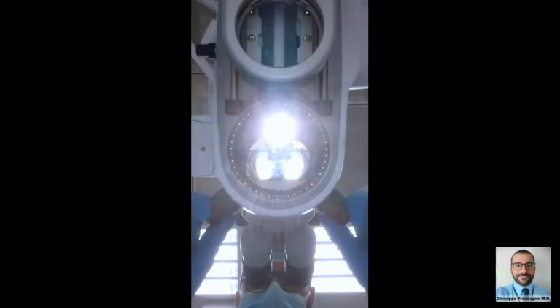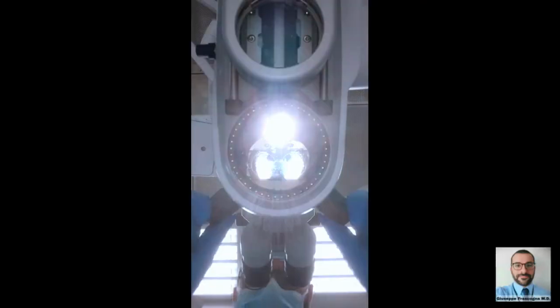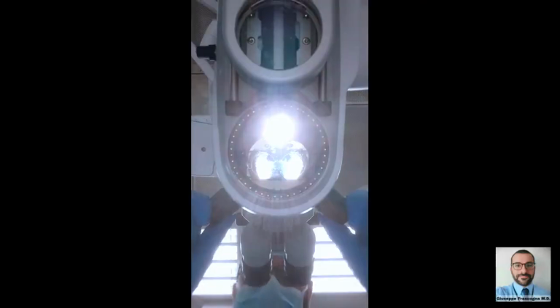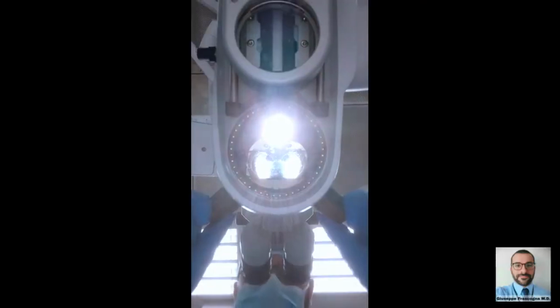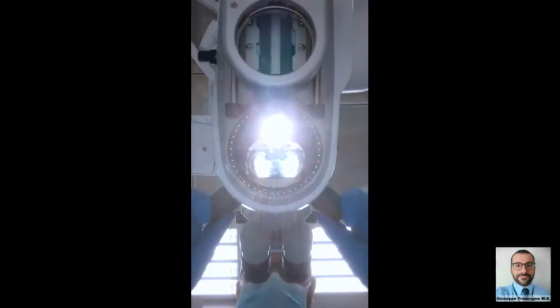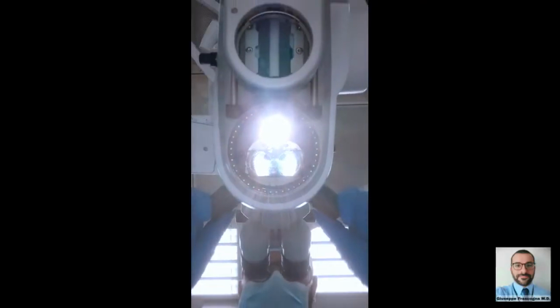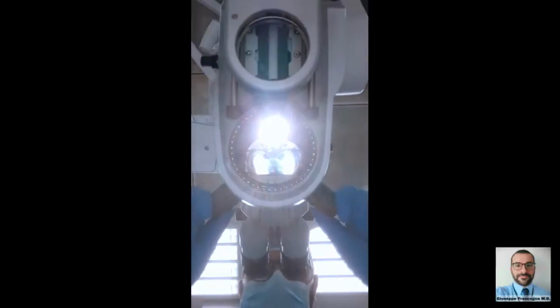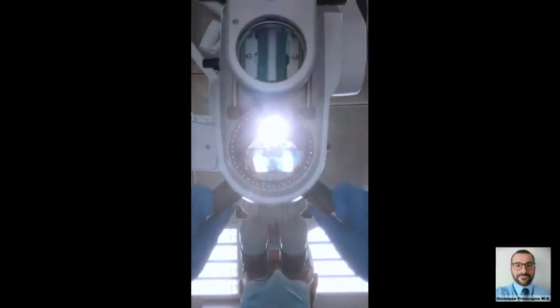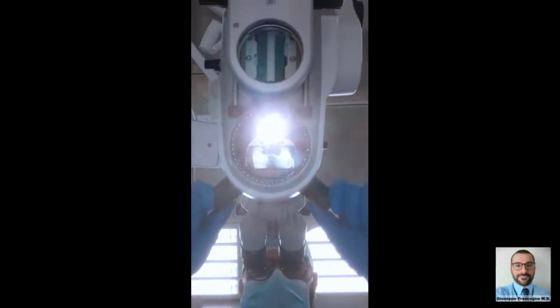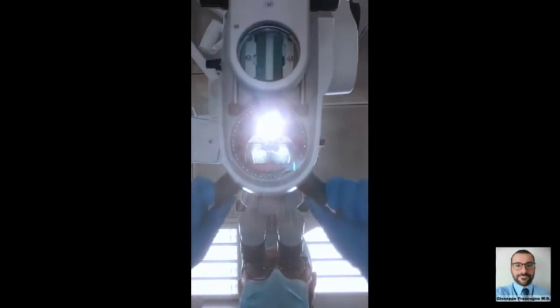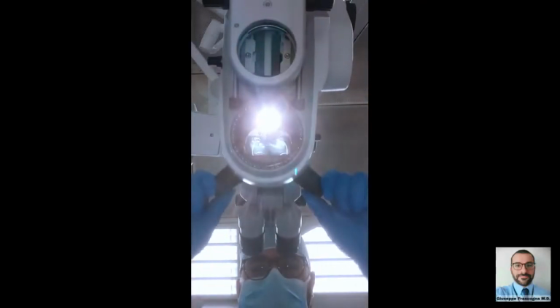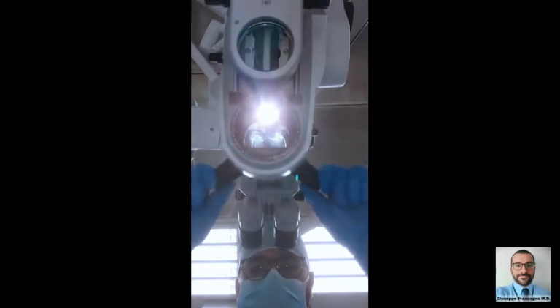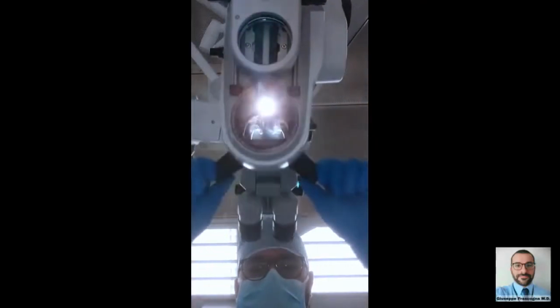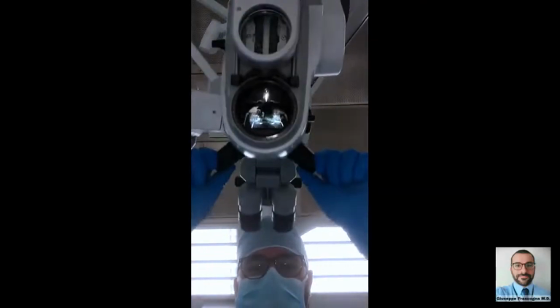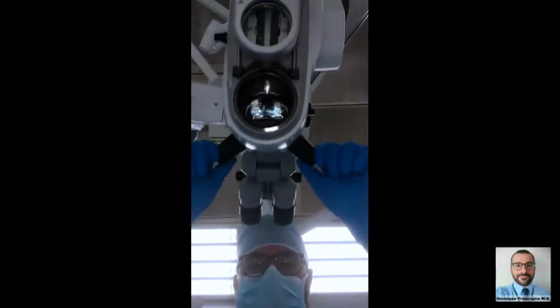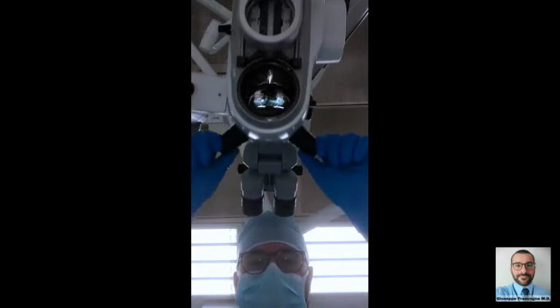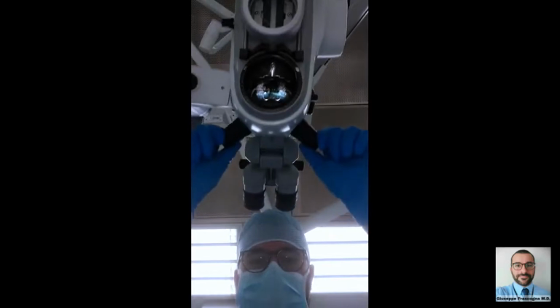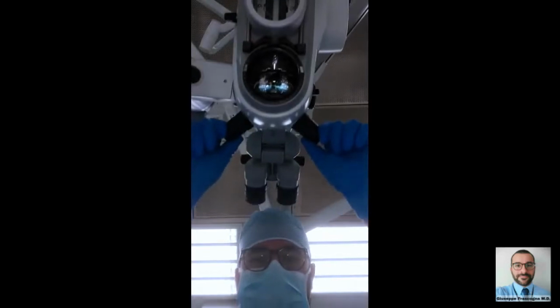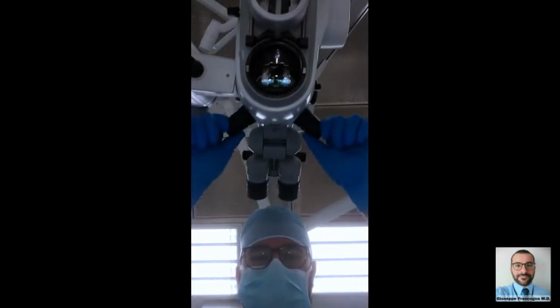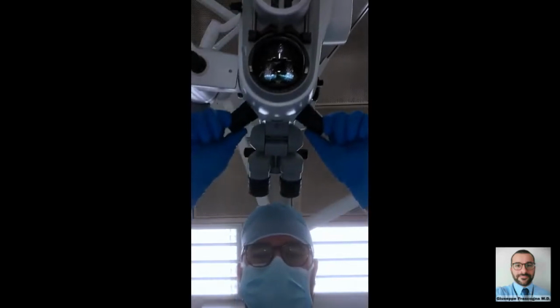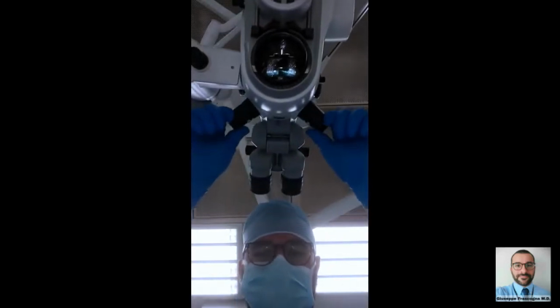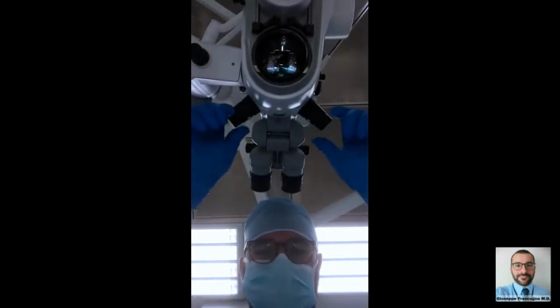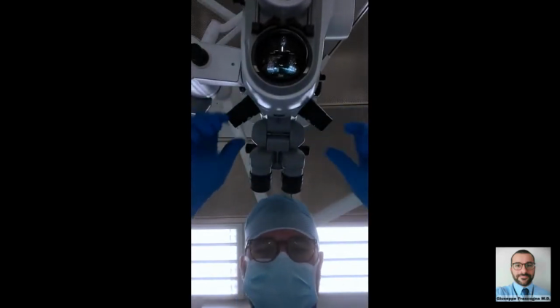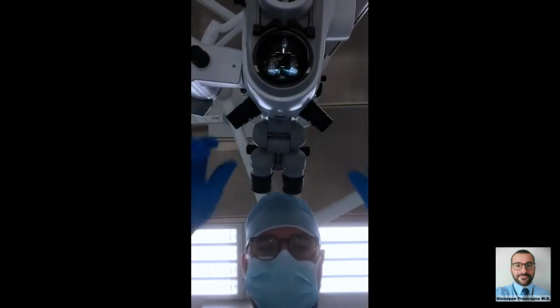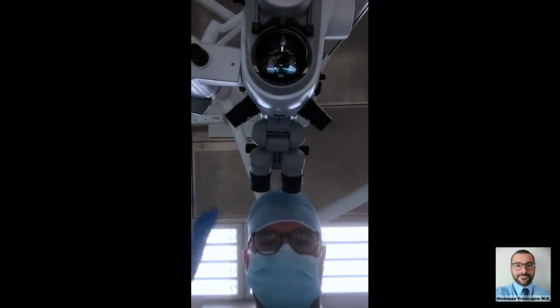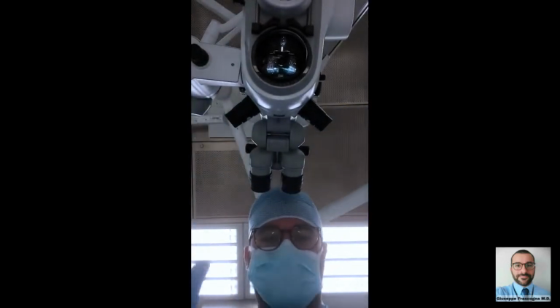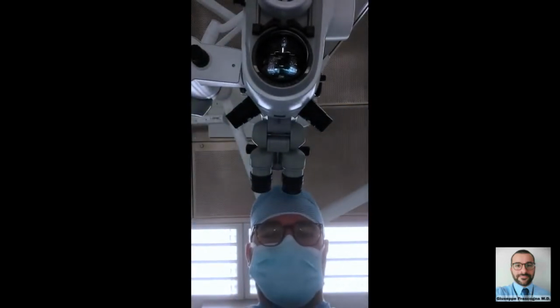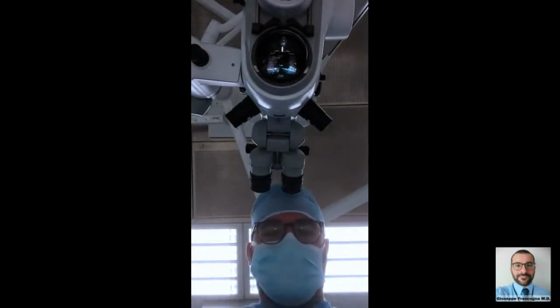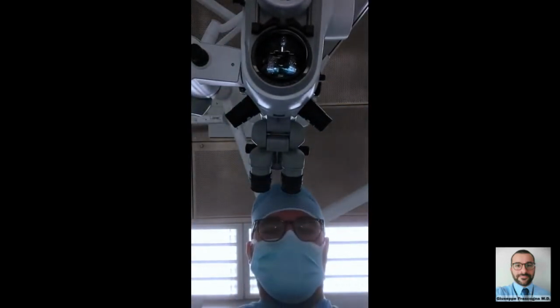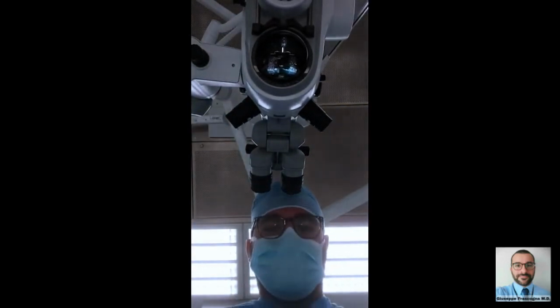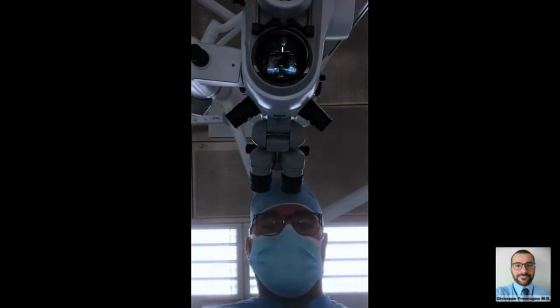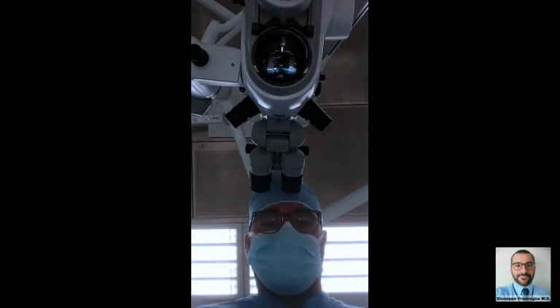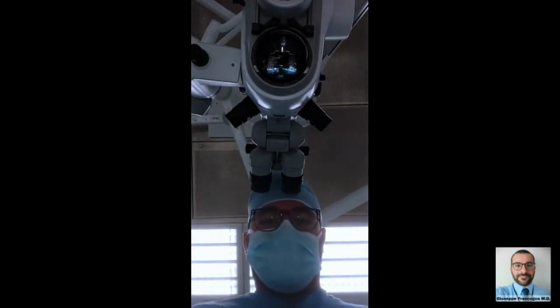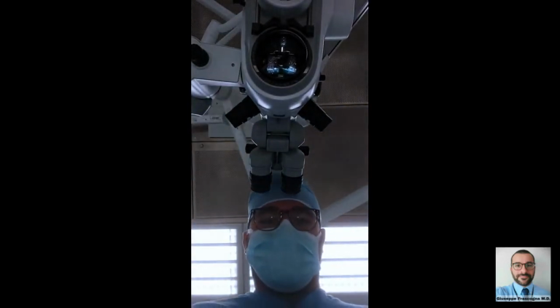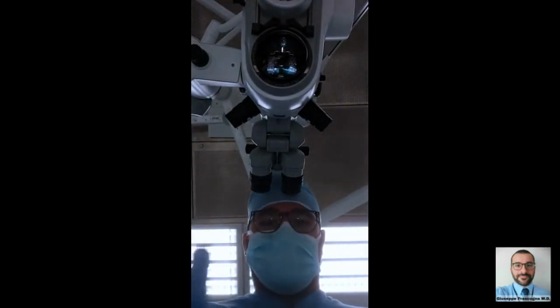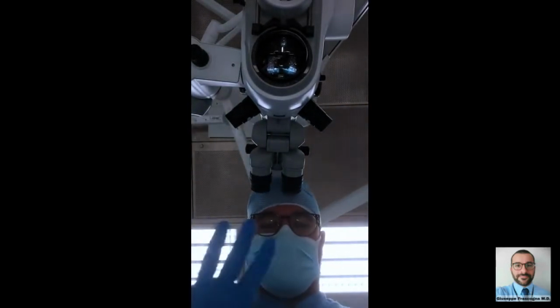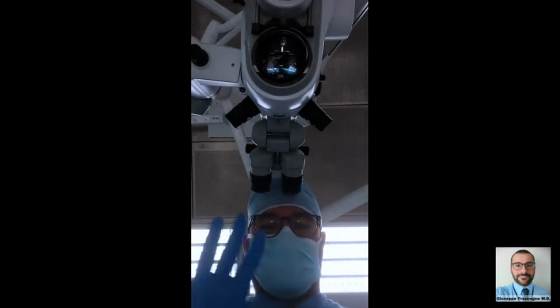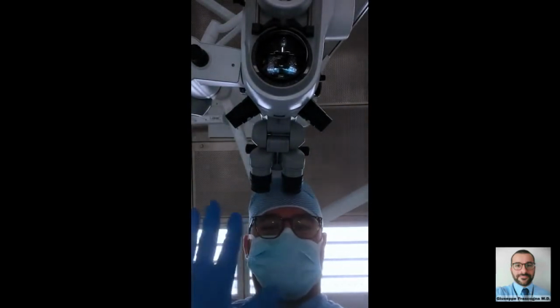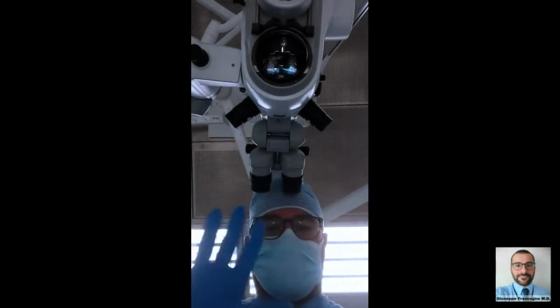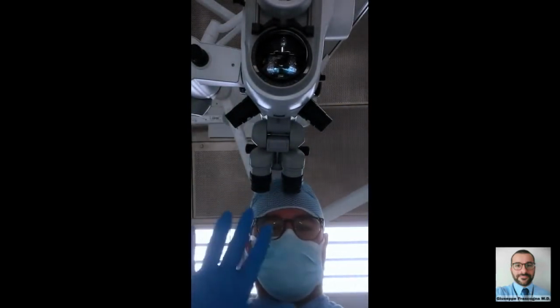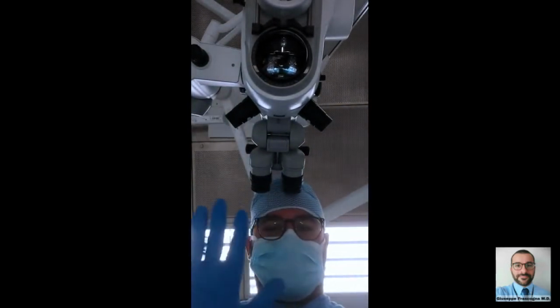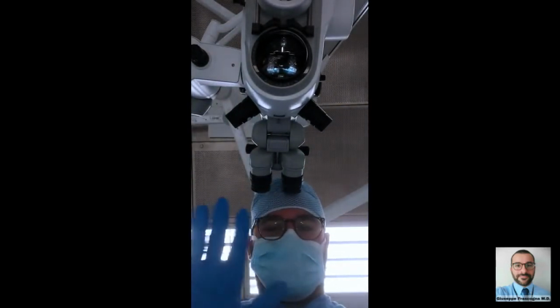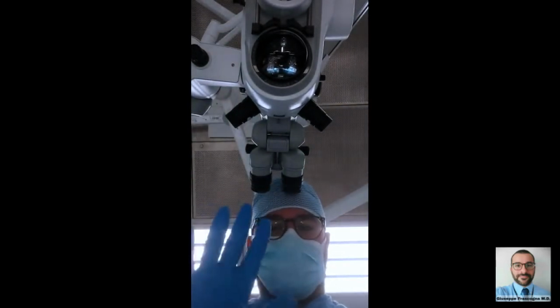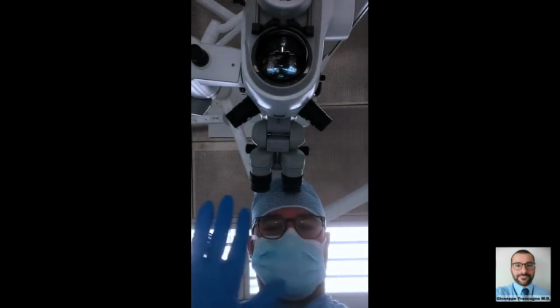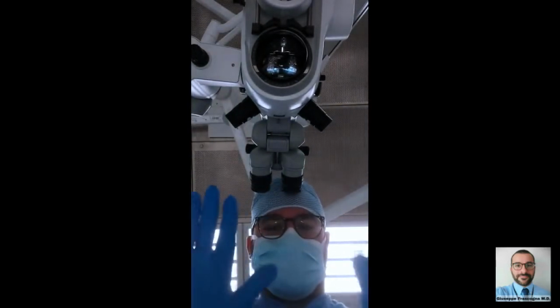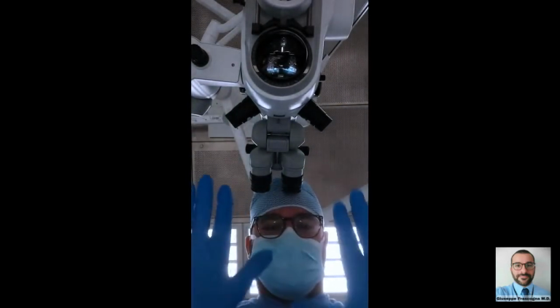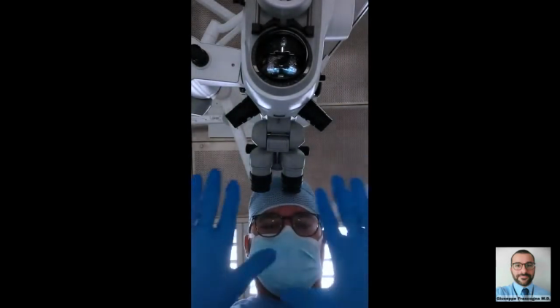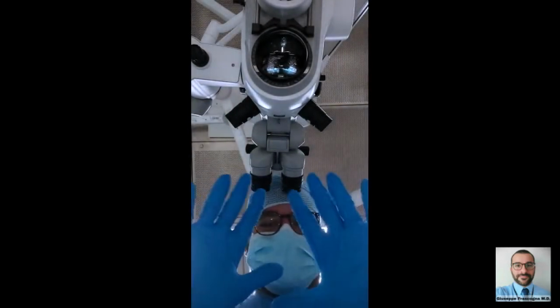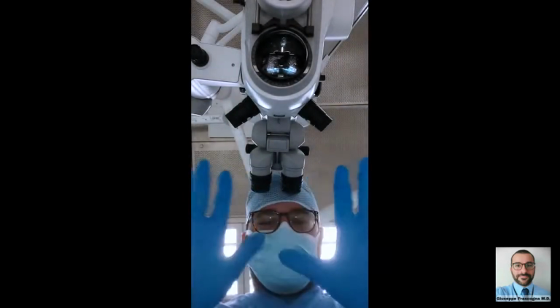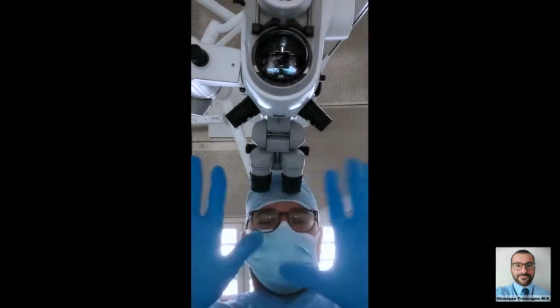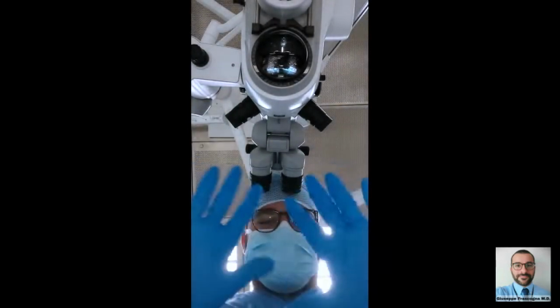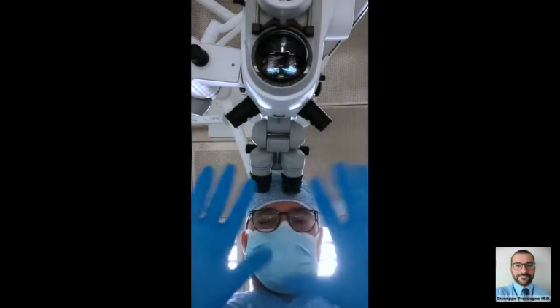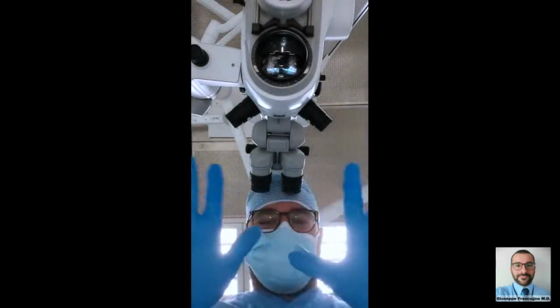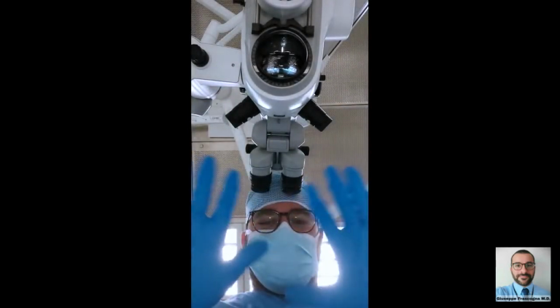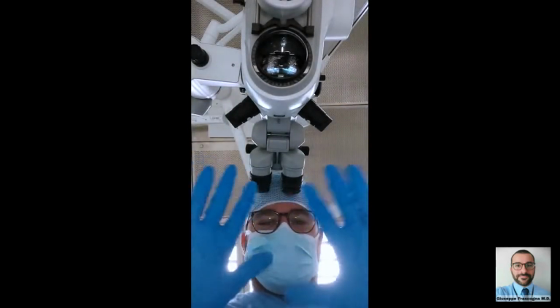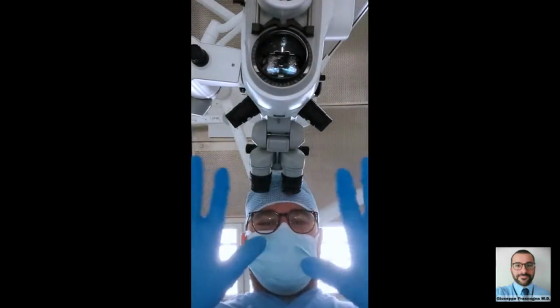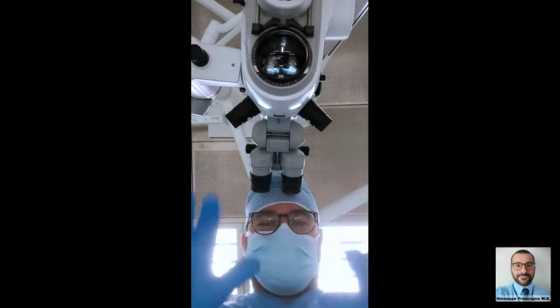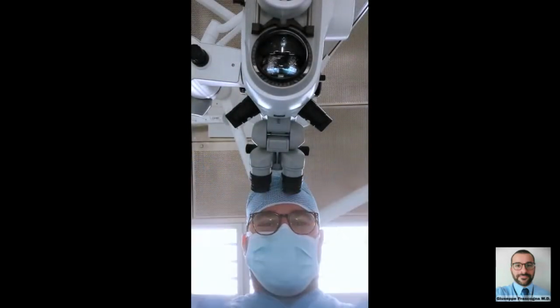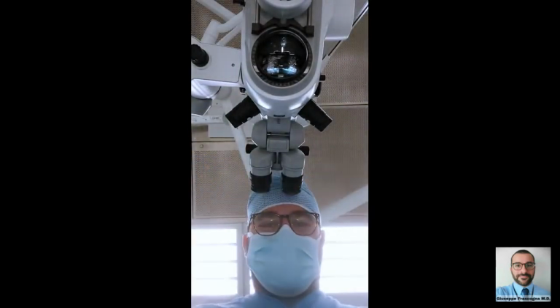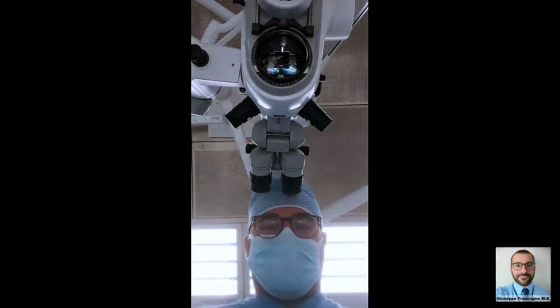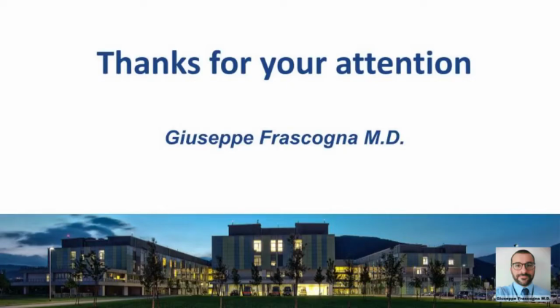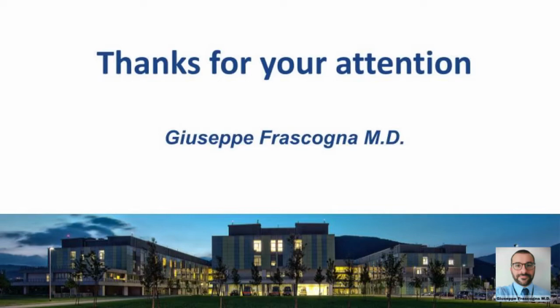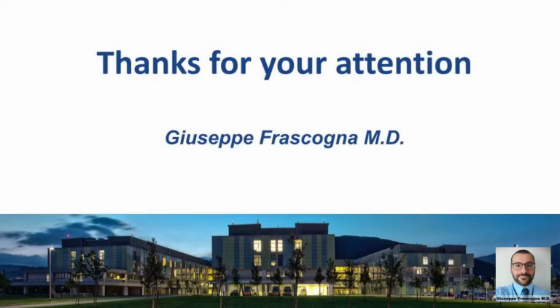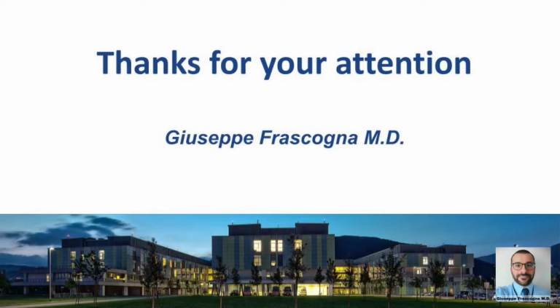These are the main settings of a surgical ophthalmic microscope. Thank you for your attention.